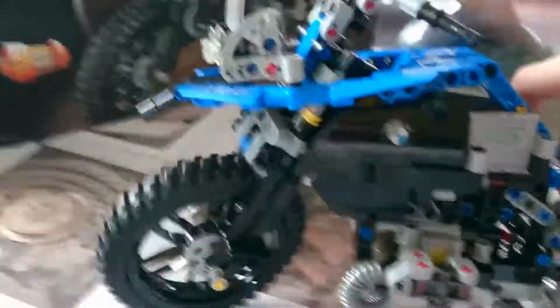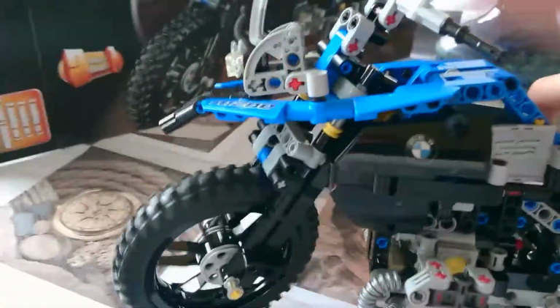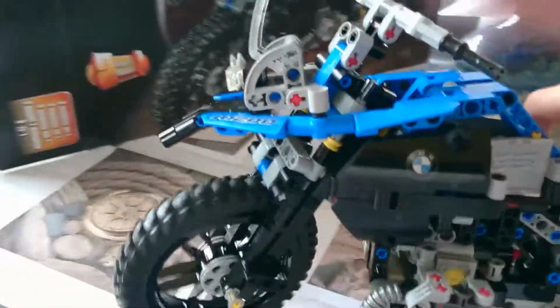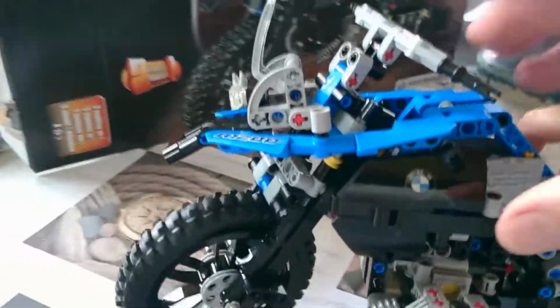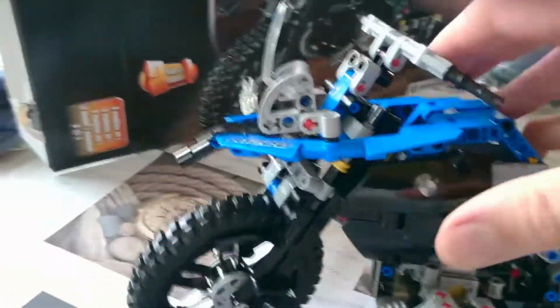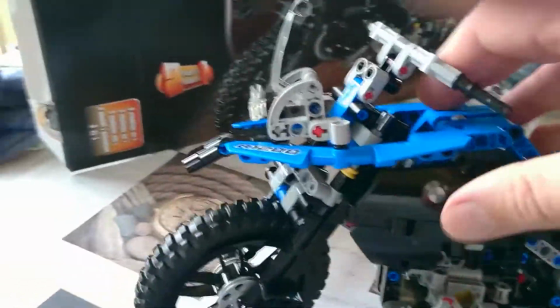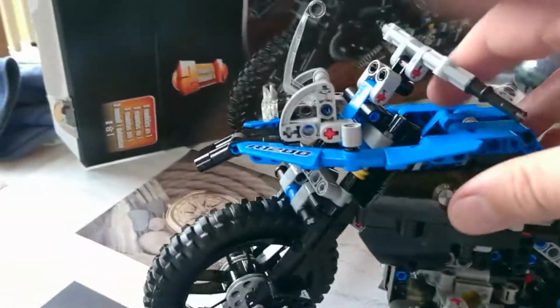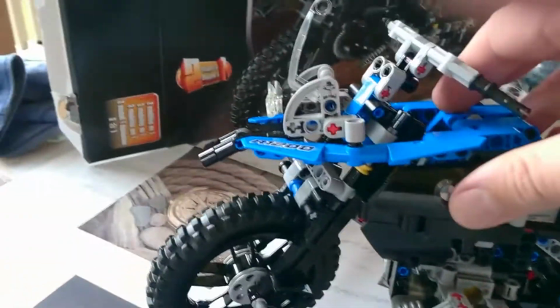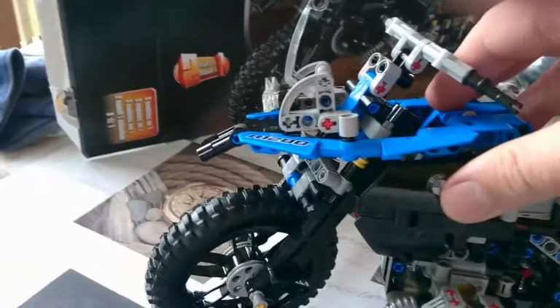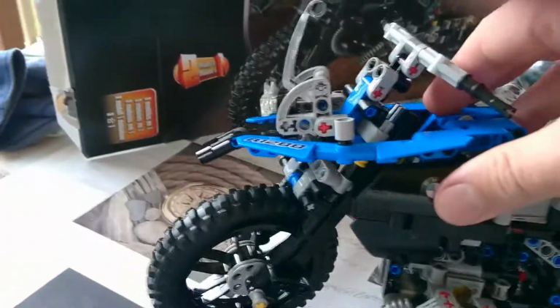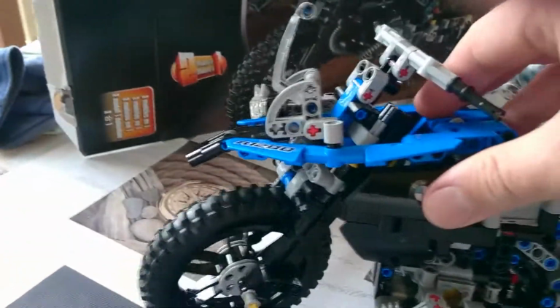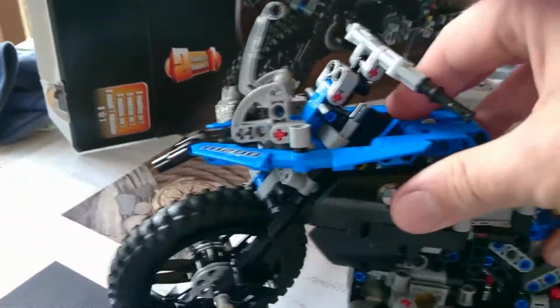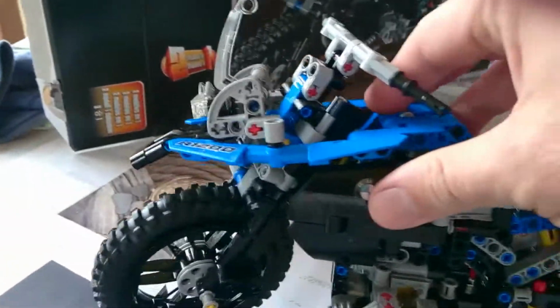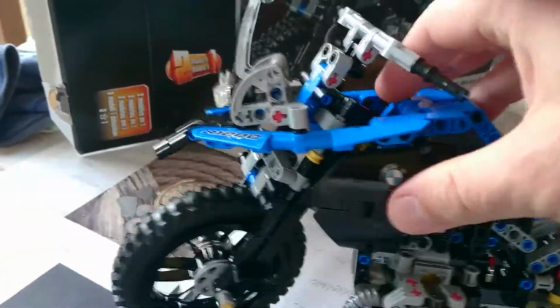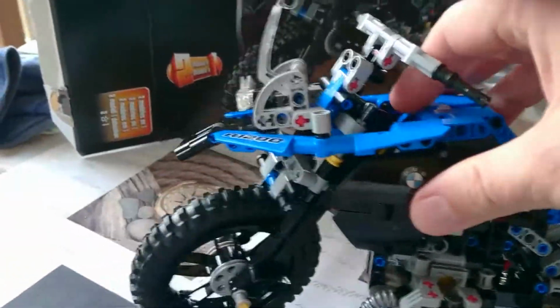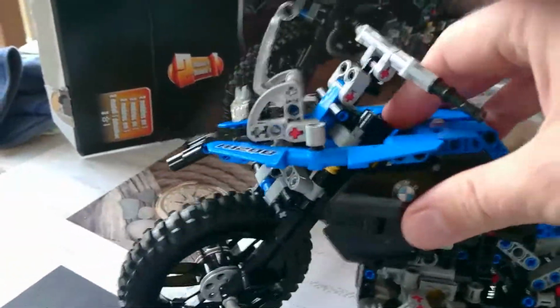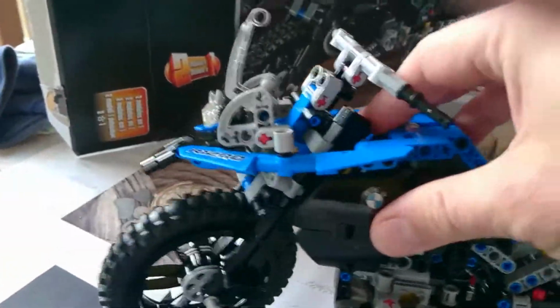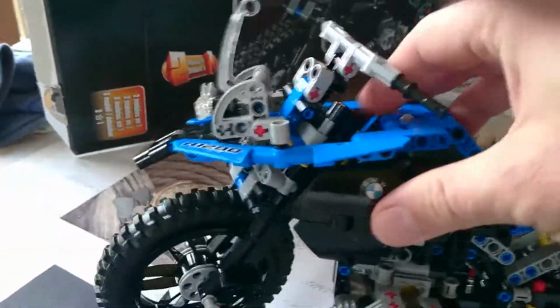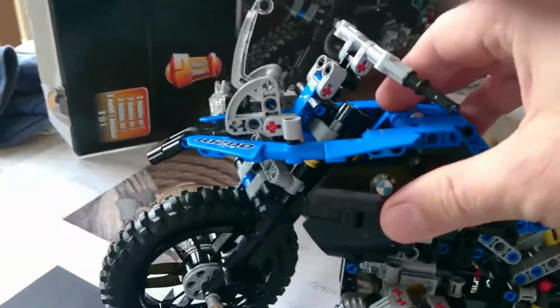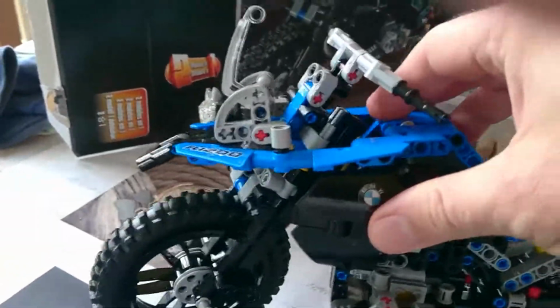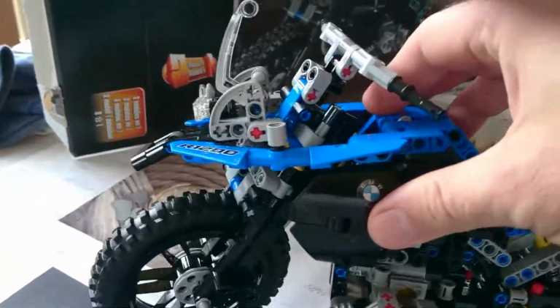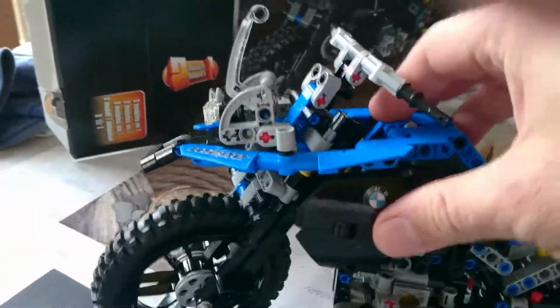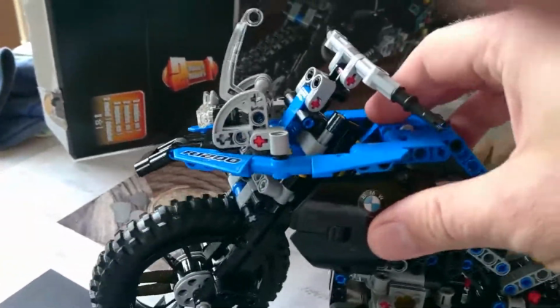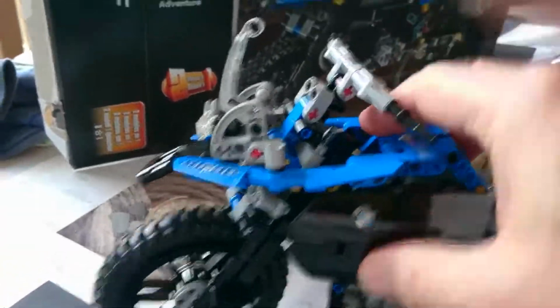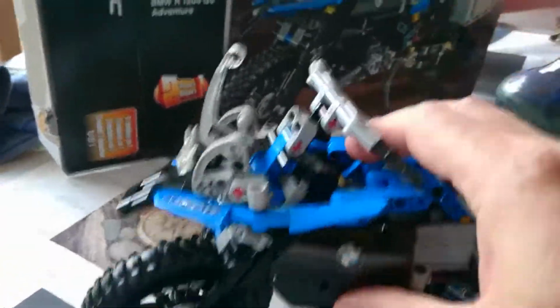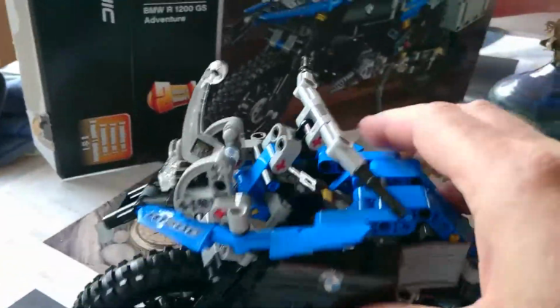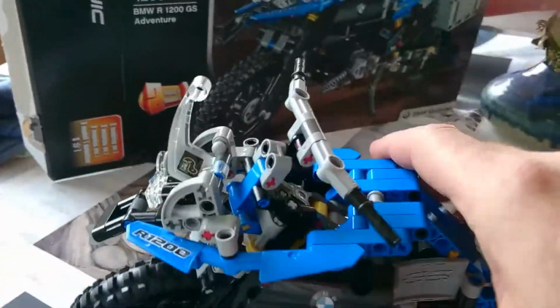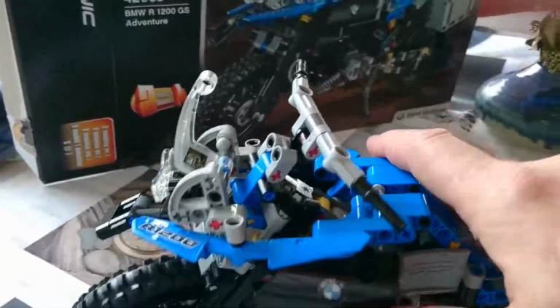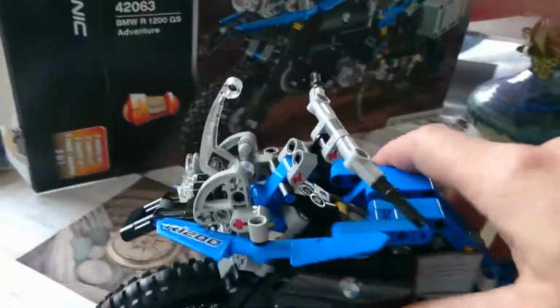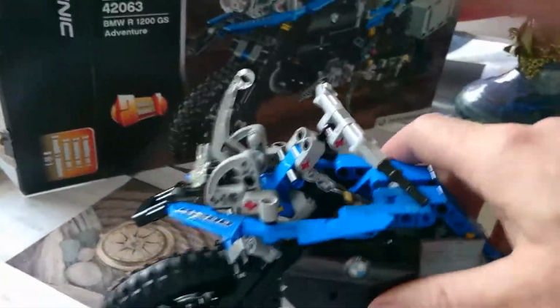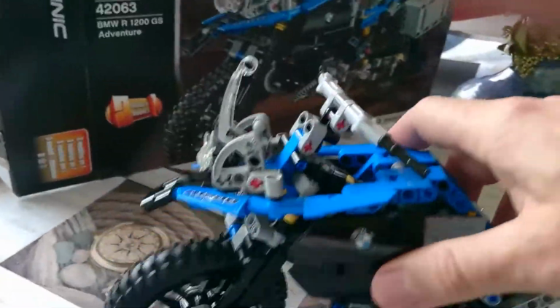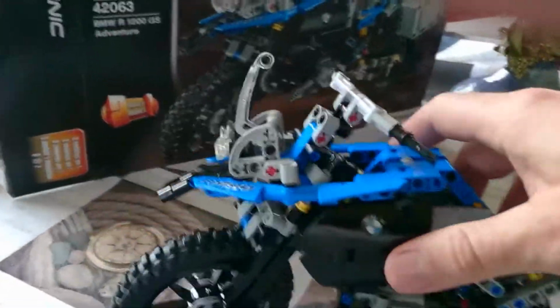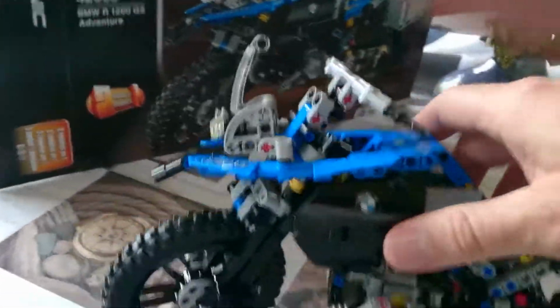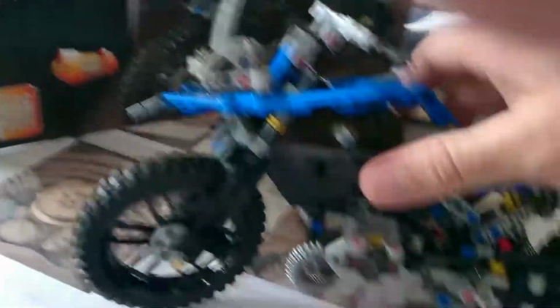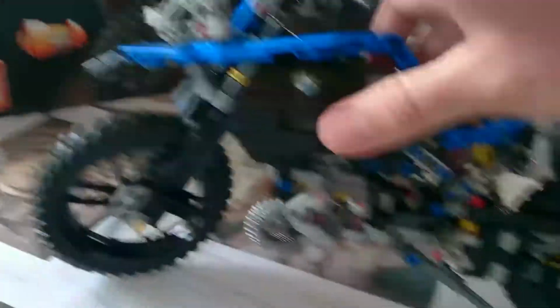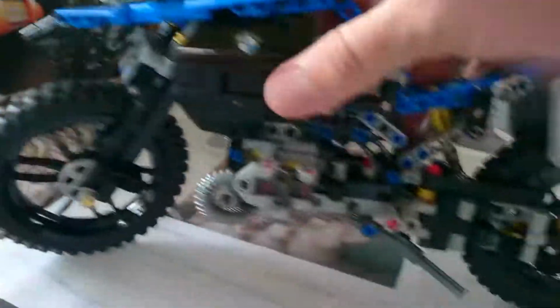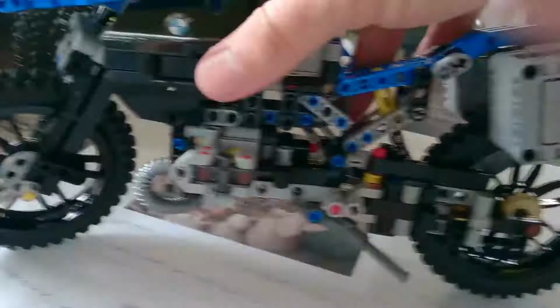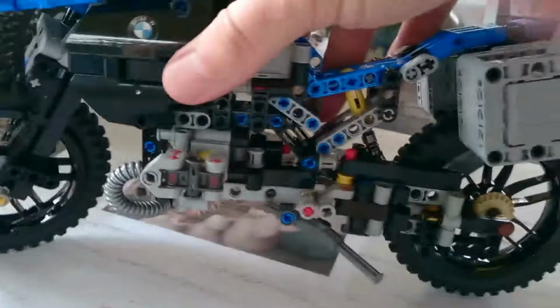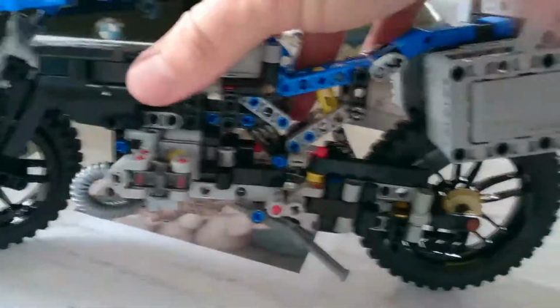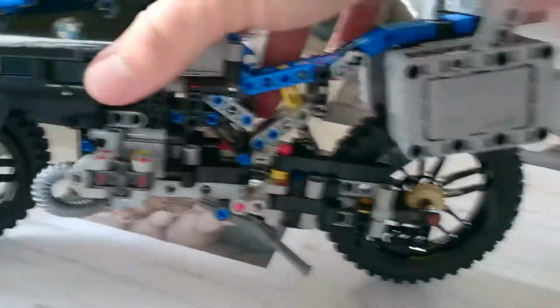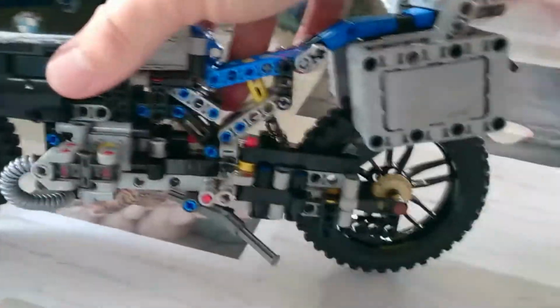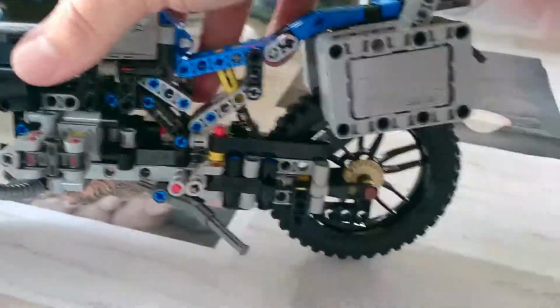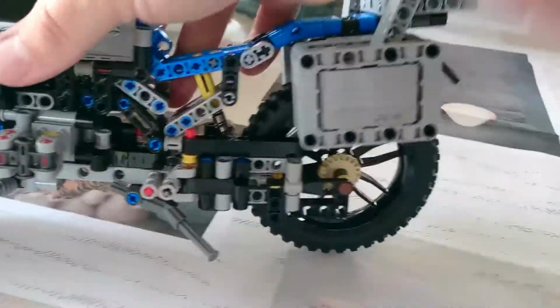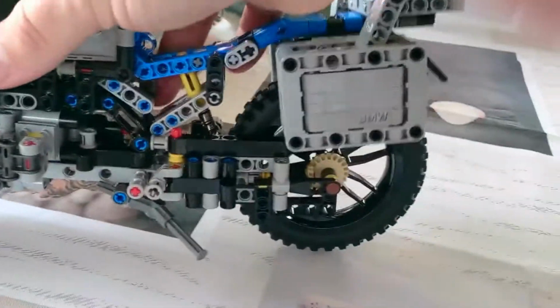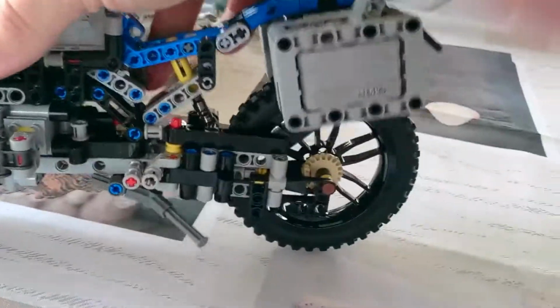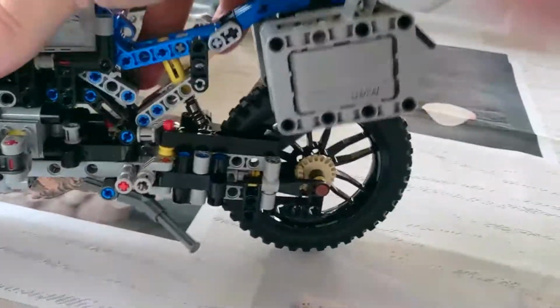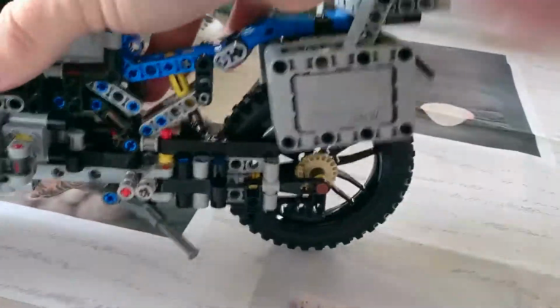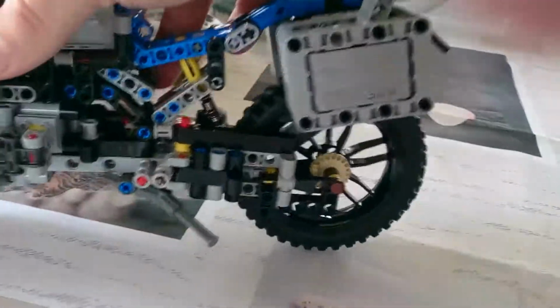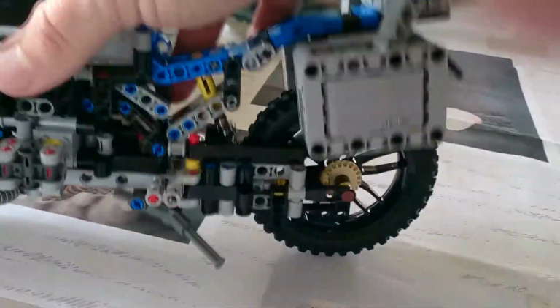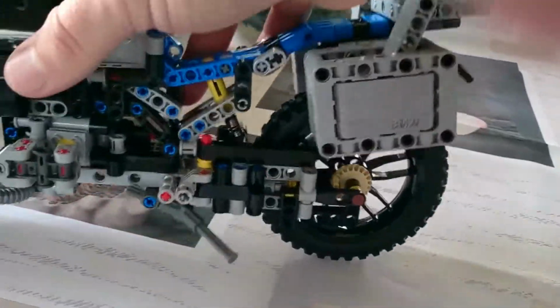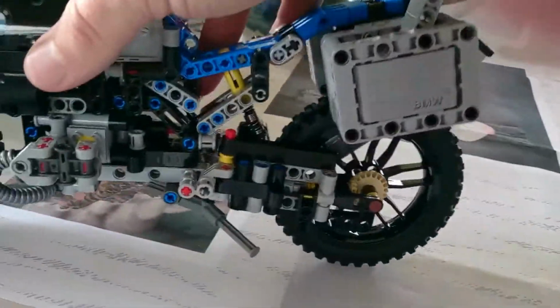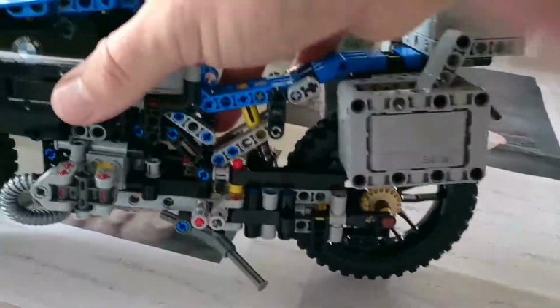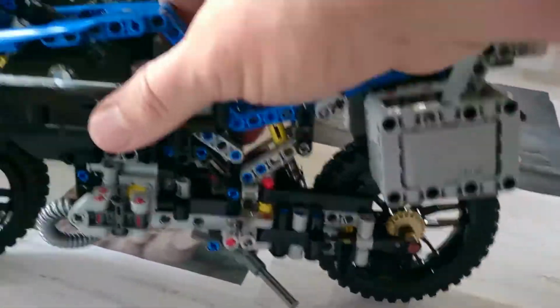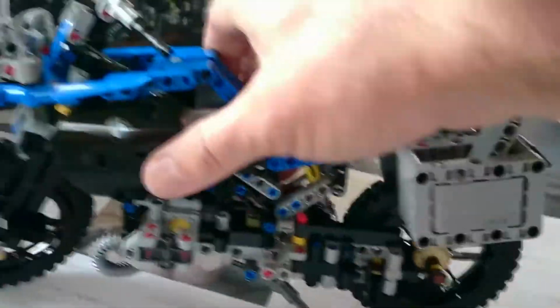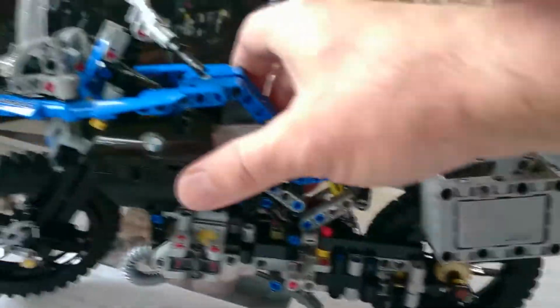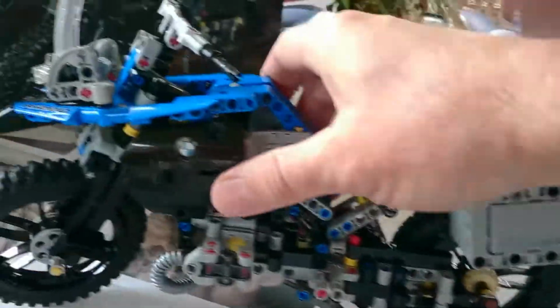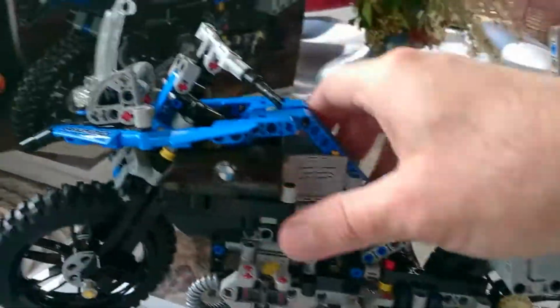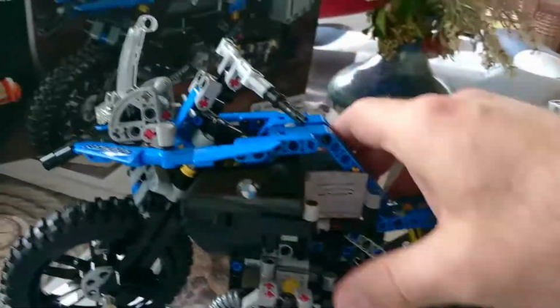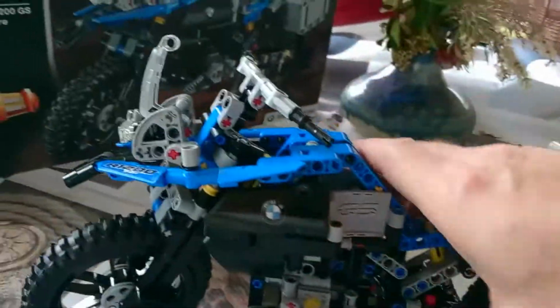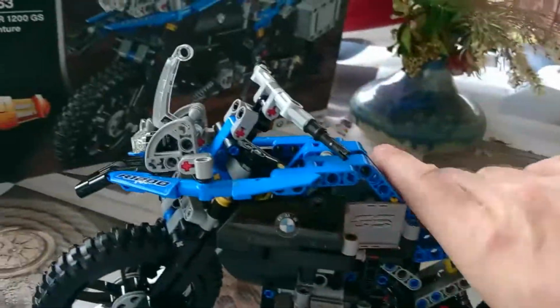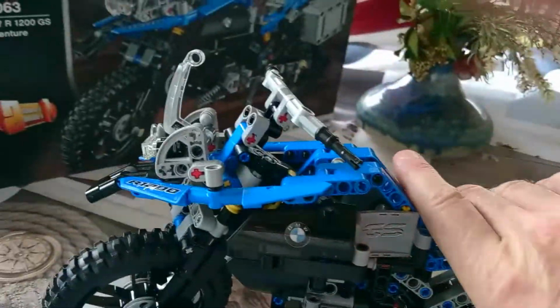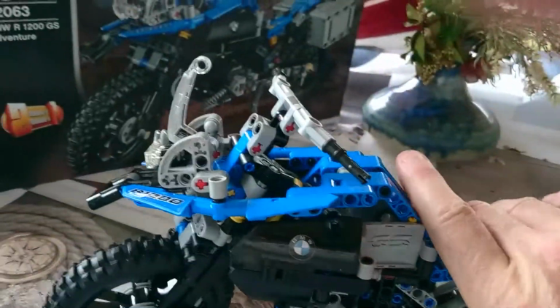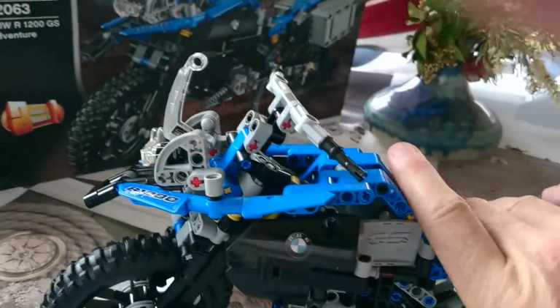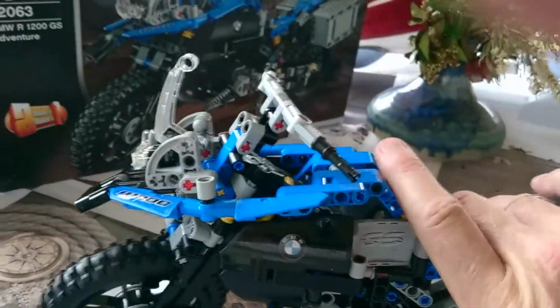And the front suspension as well. We've got lots and lots of suspension and it's all bouncy bouncy. It's pretty awesome.